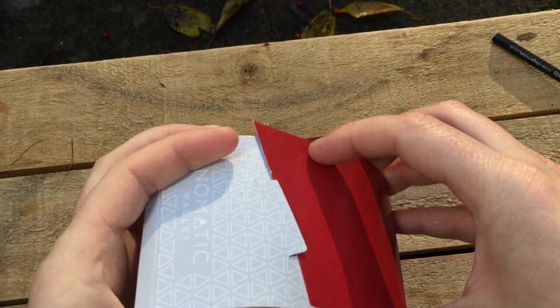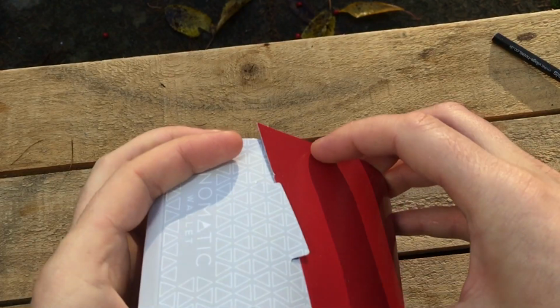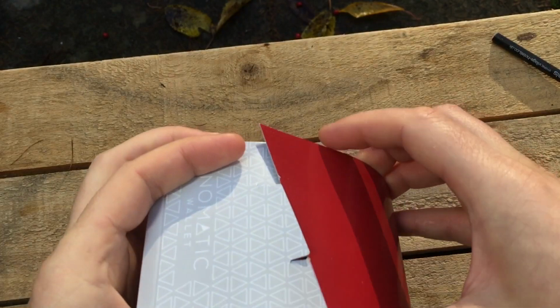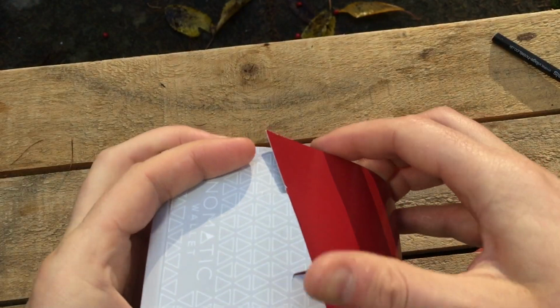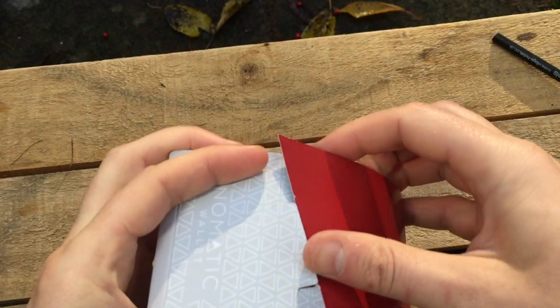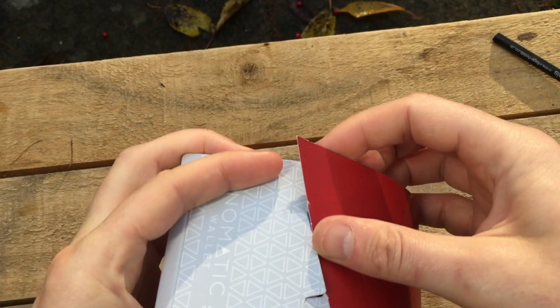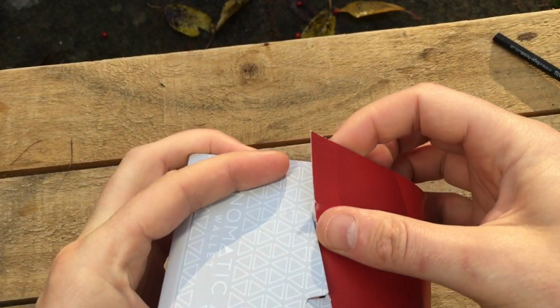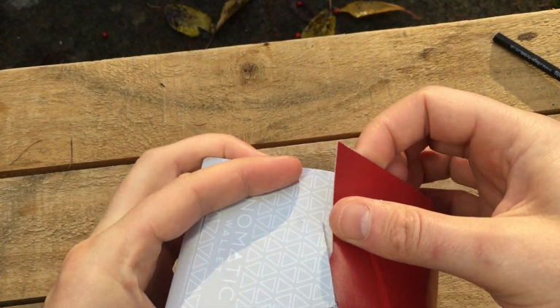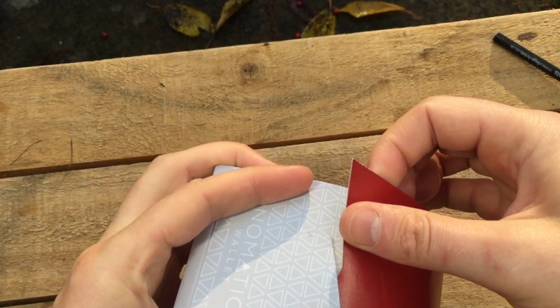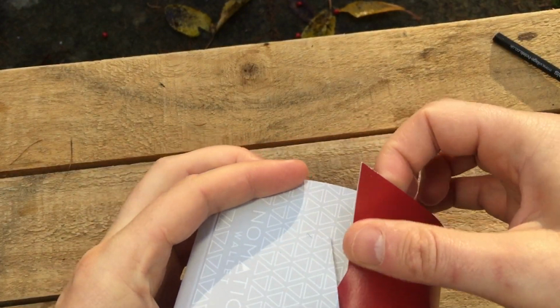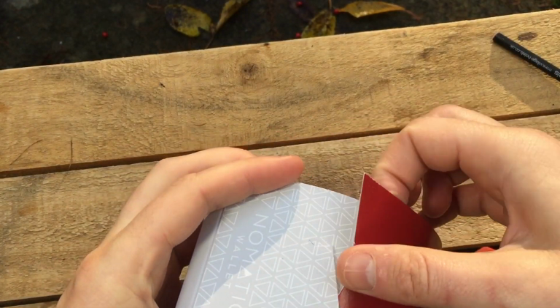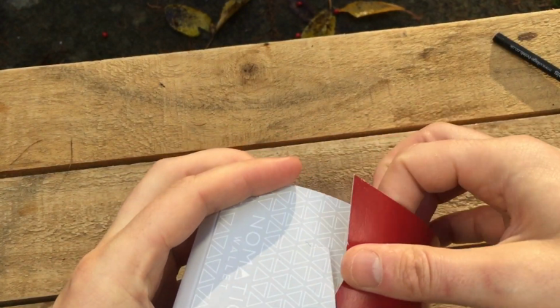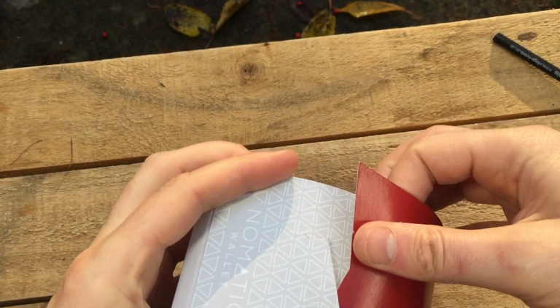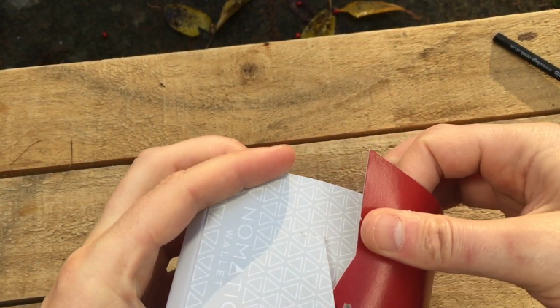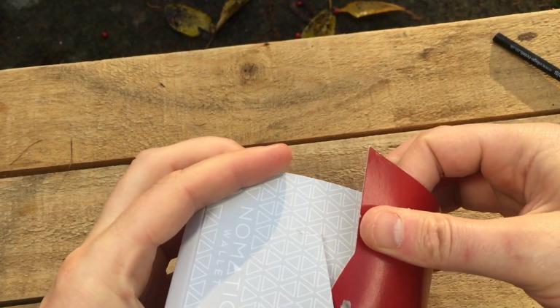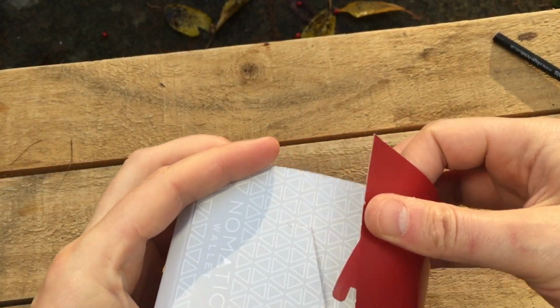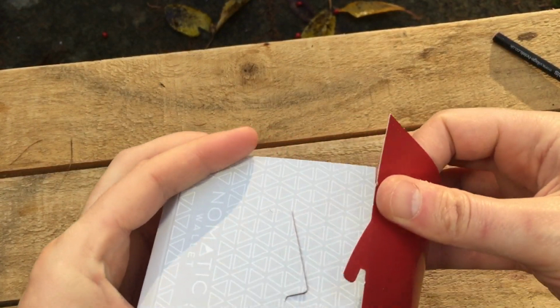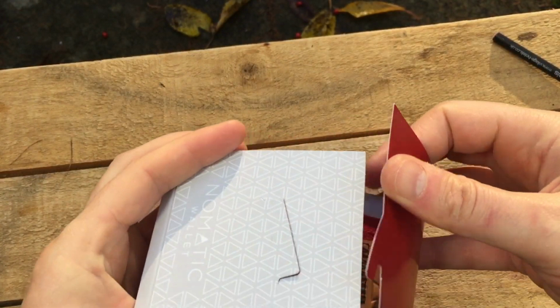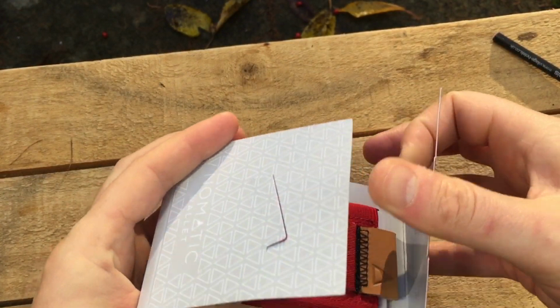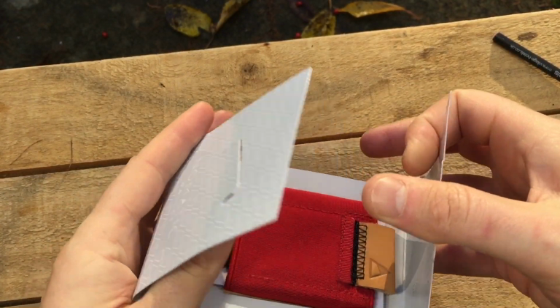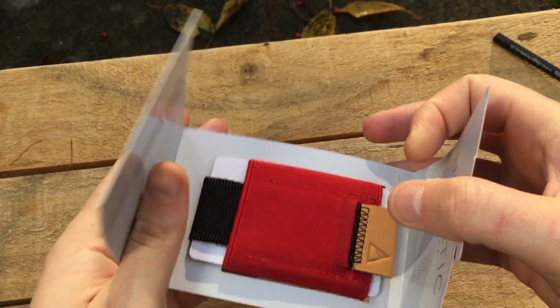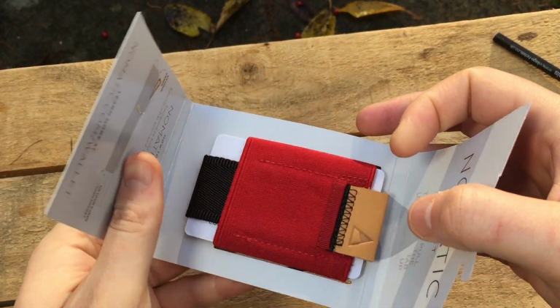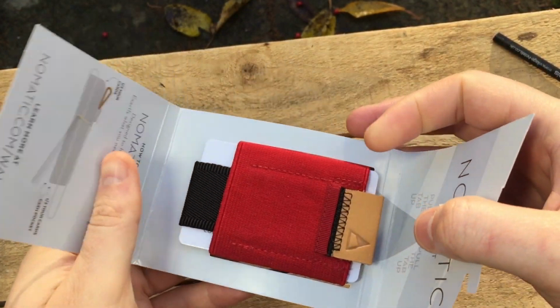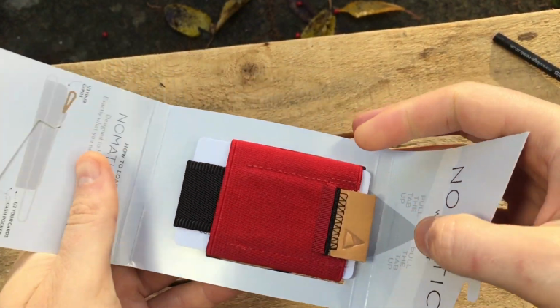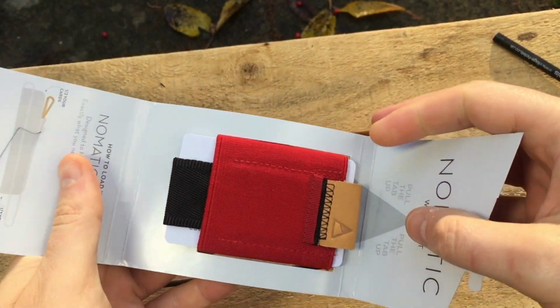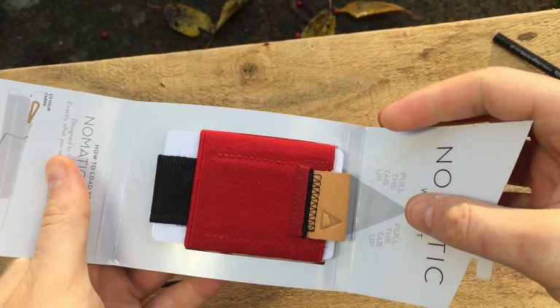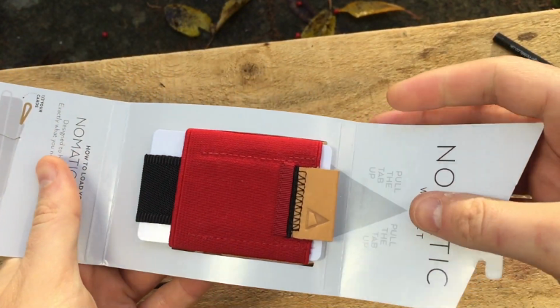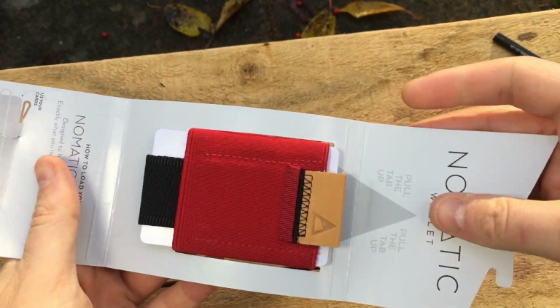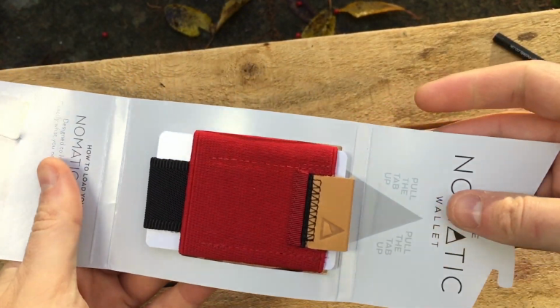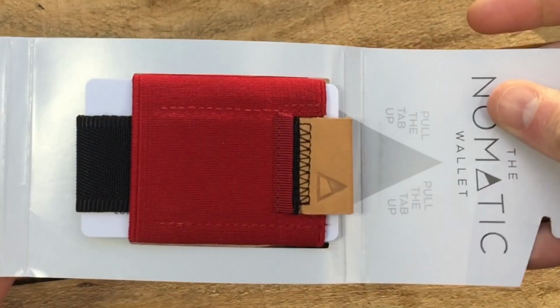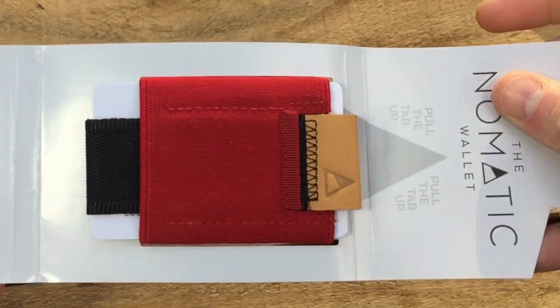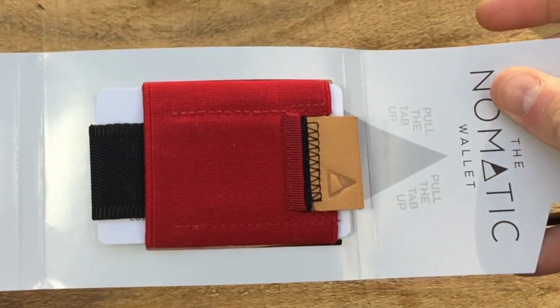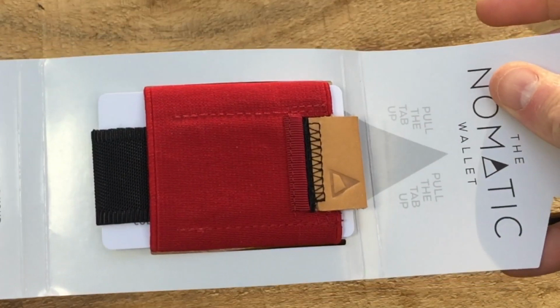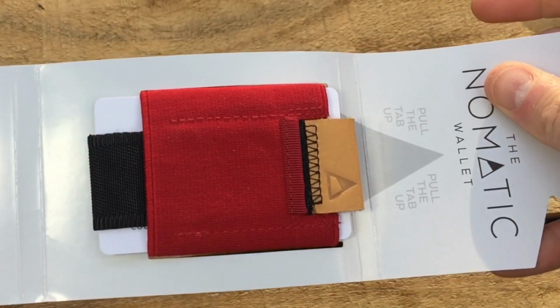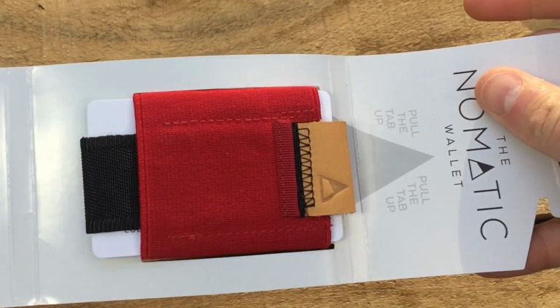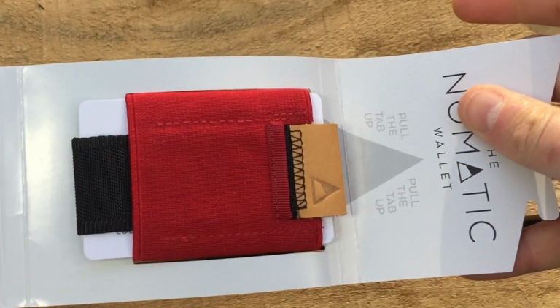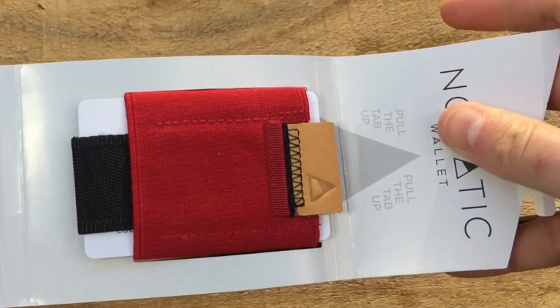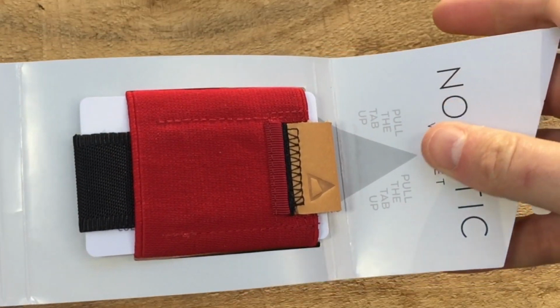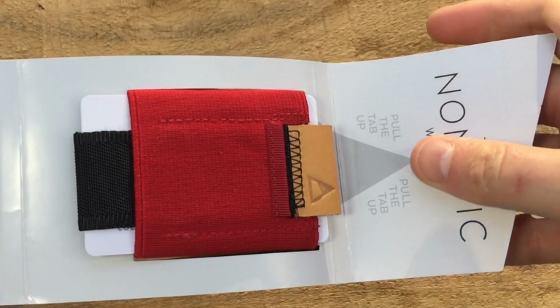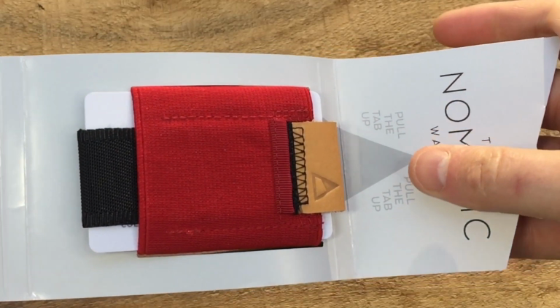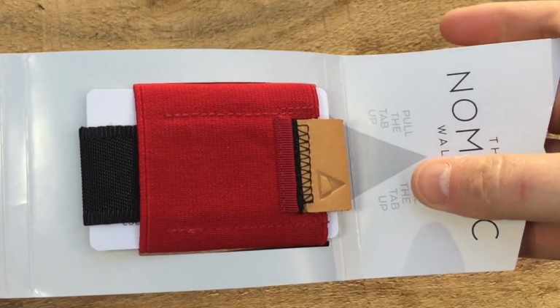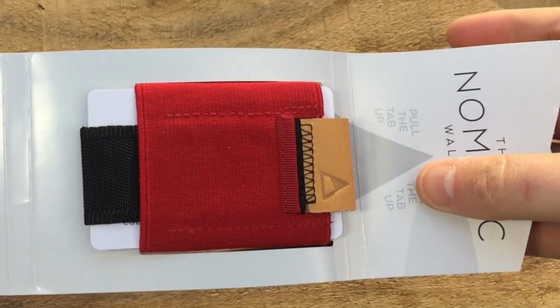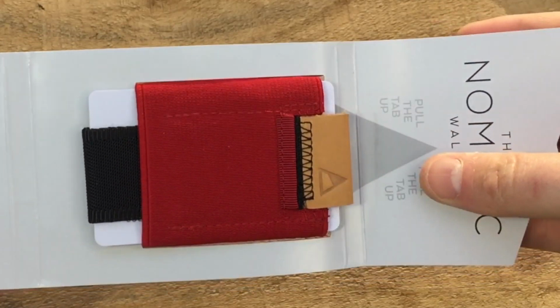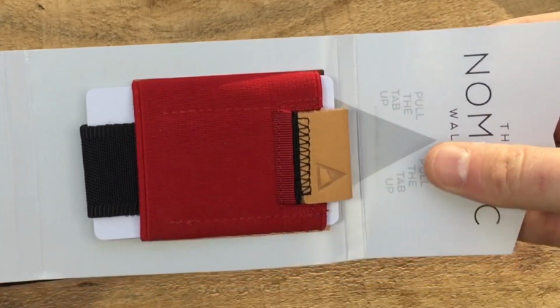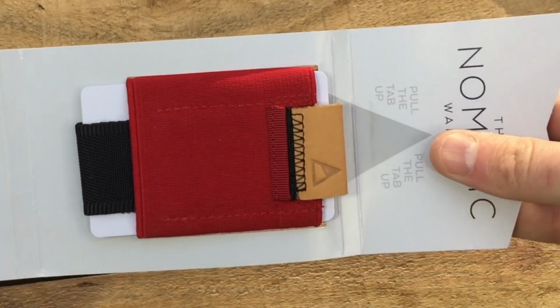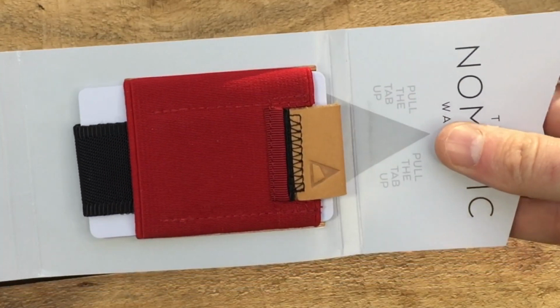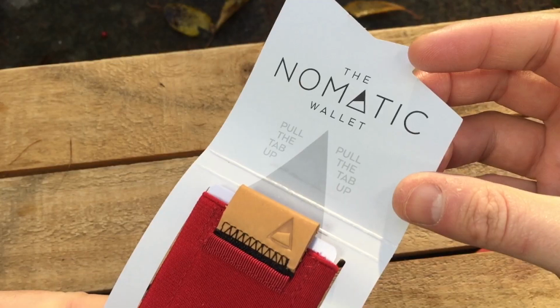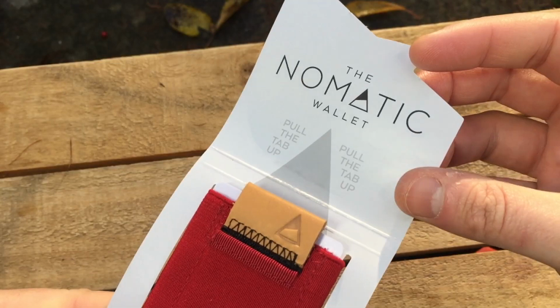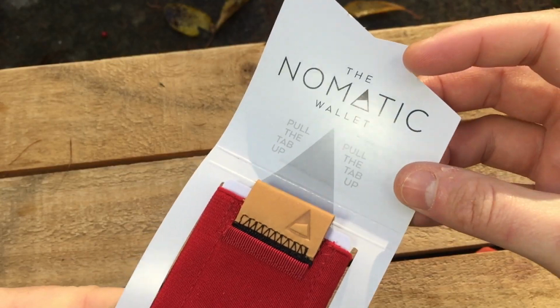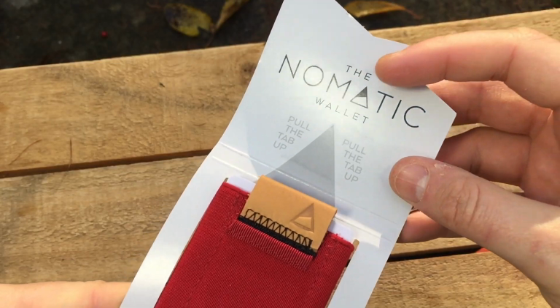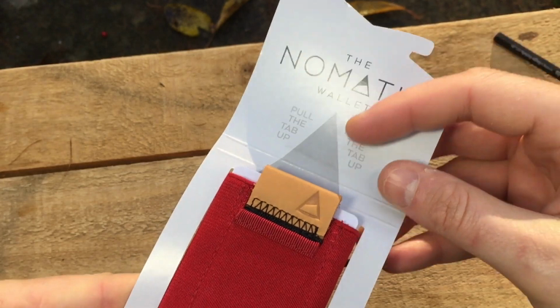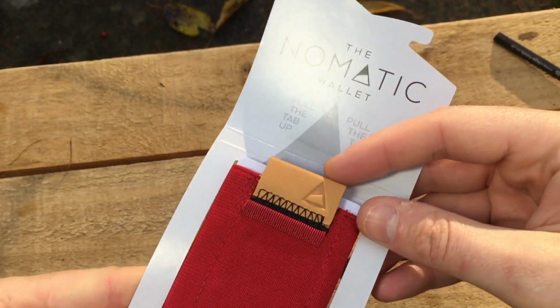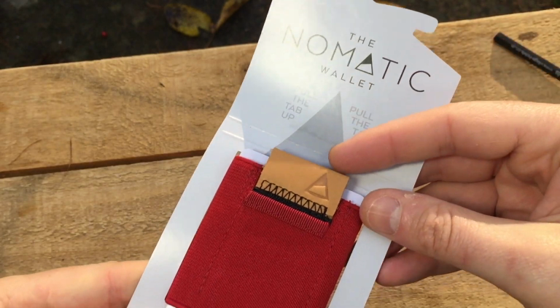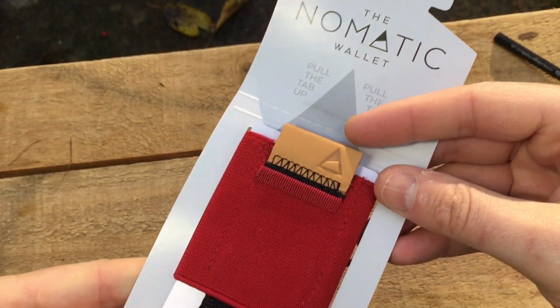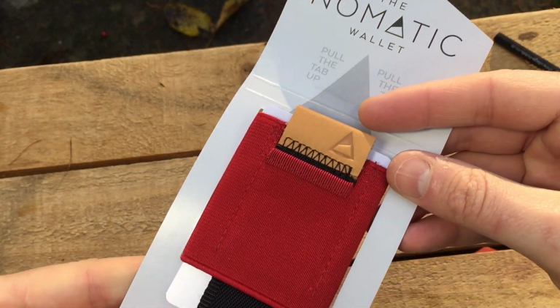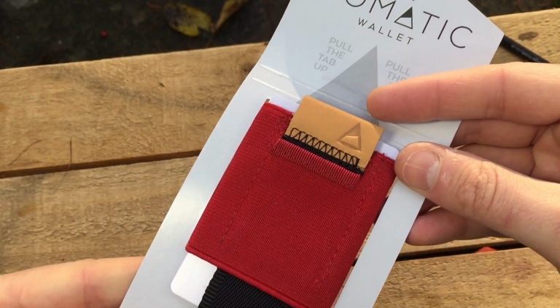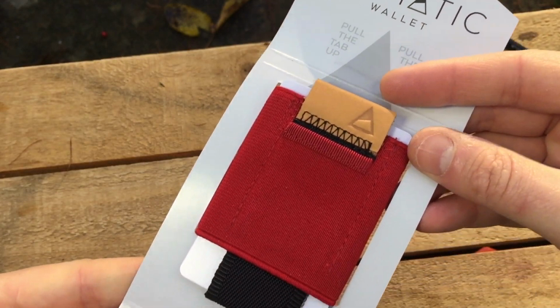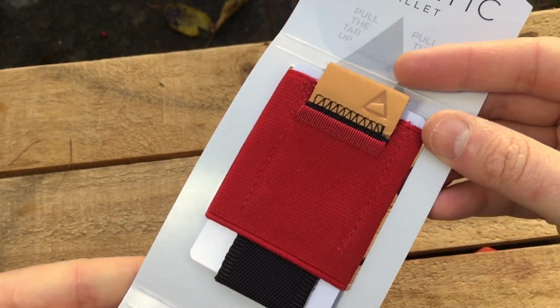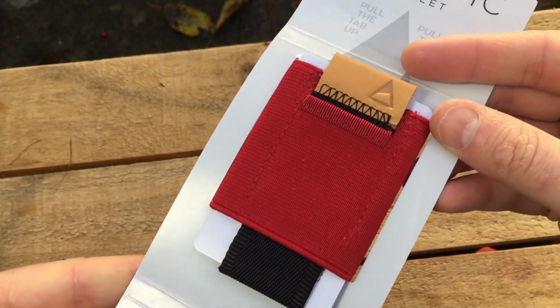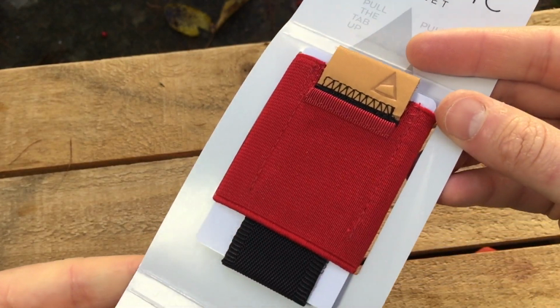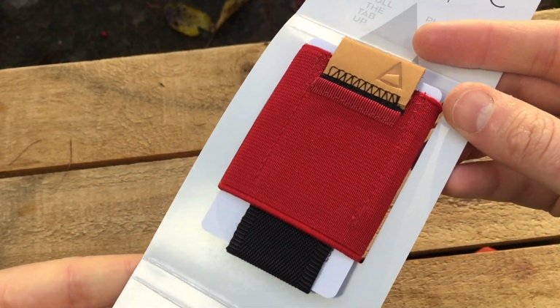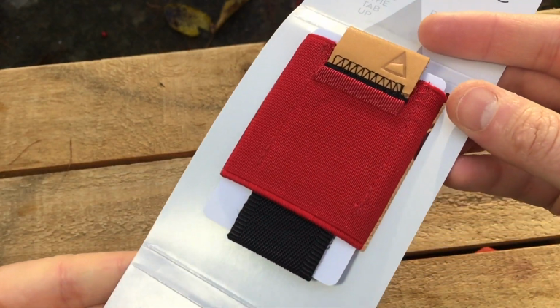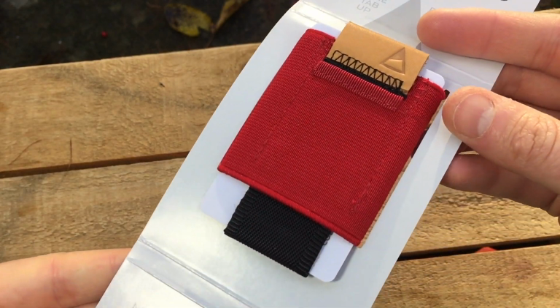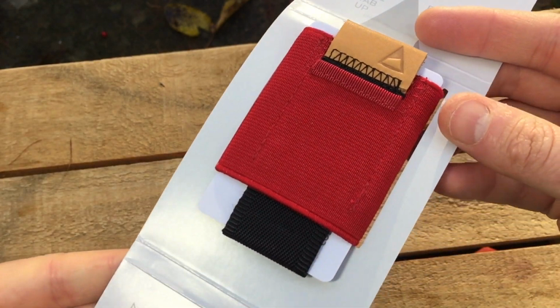This wallet cost almost nothing, and surprisingly was a really good buy. I've been using it the last couple of weeks. Take a look.